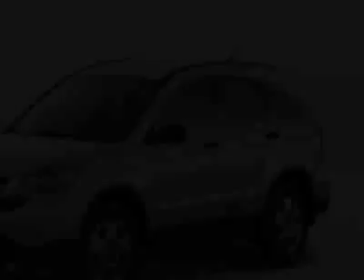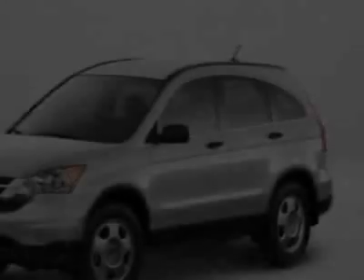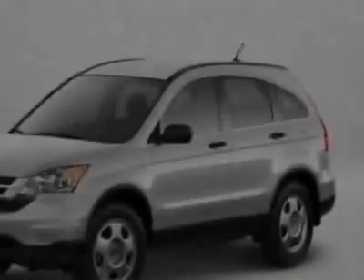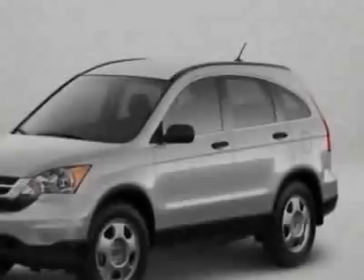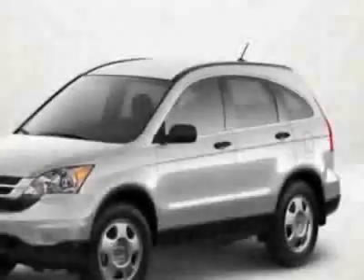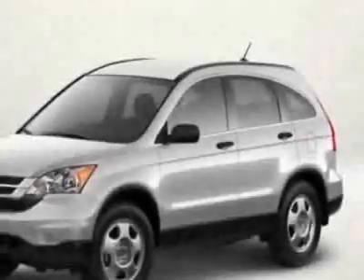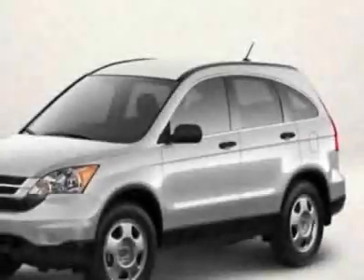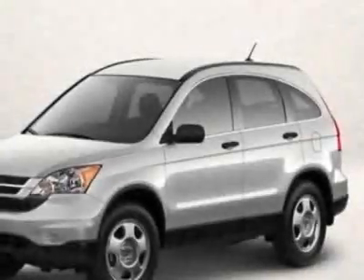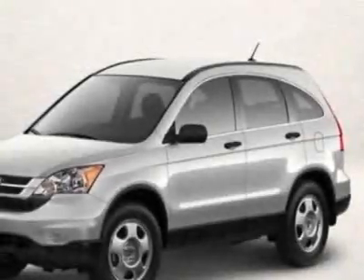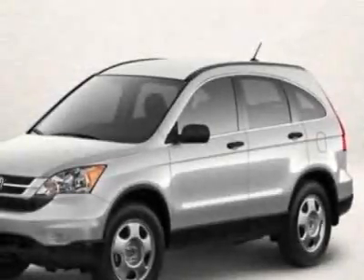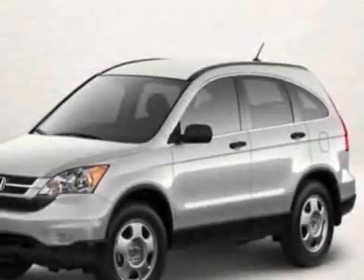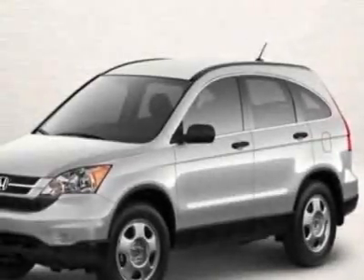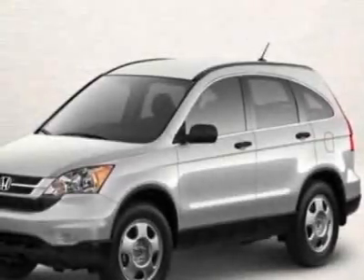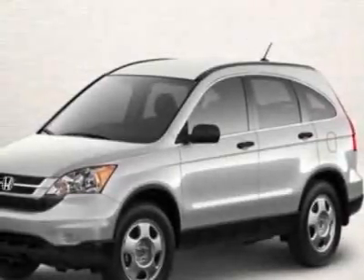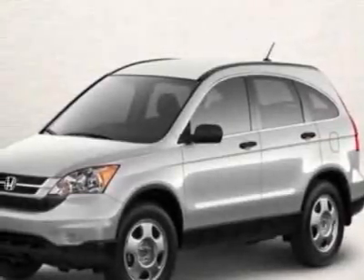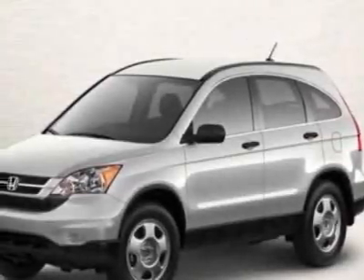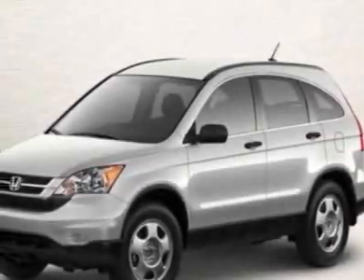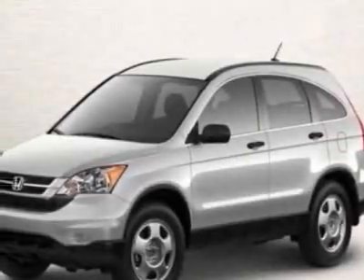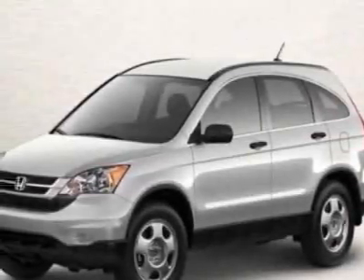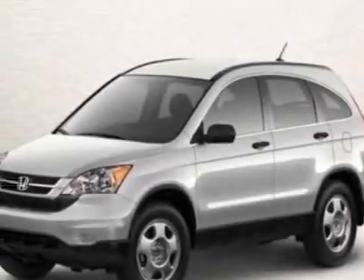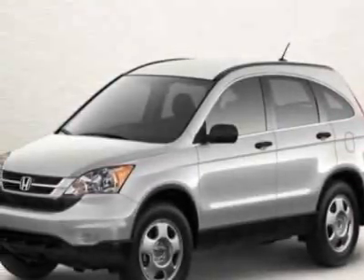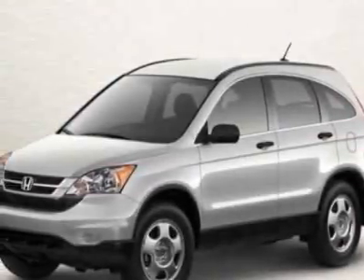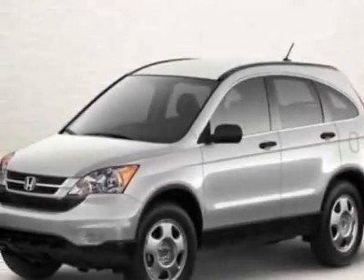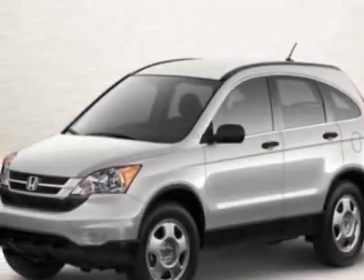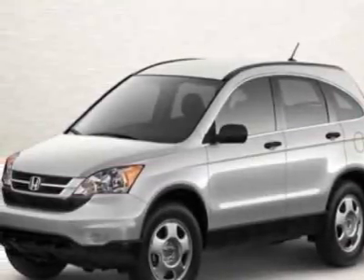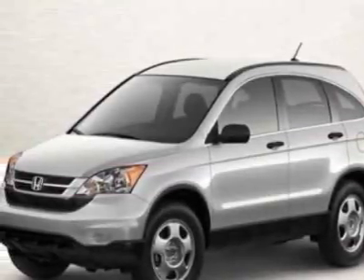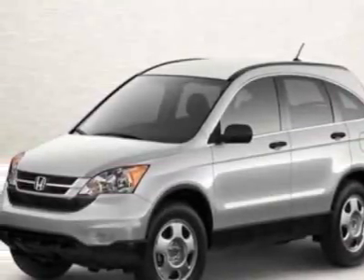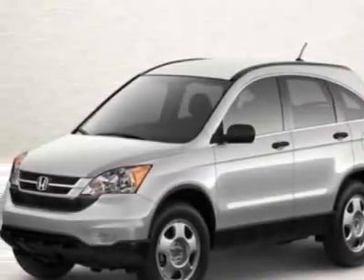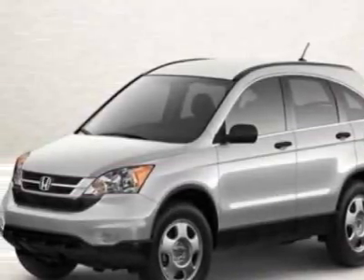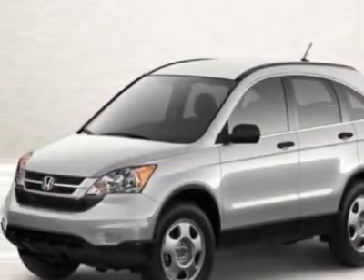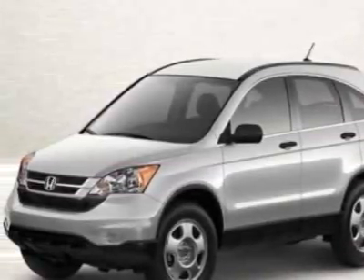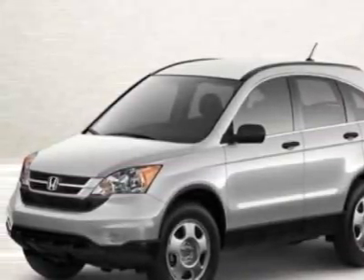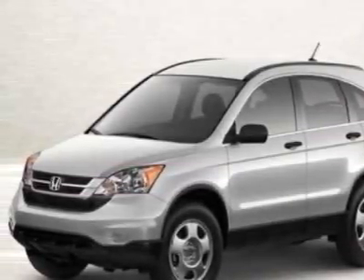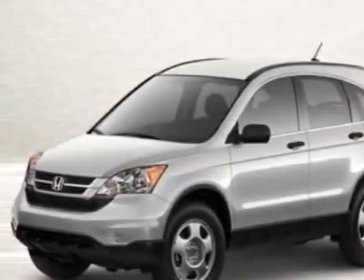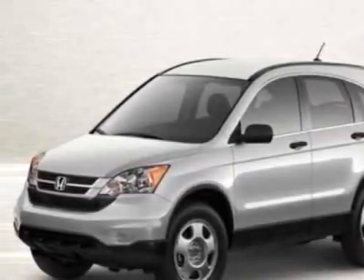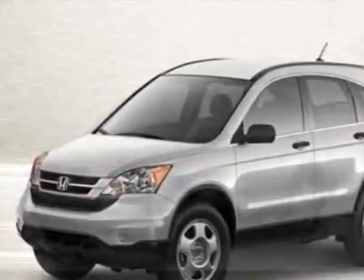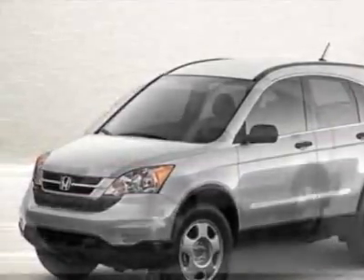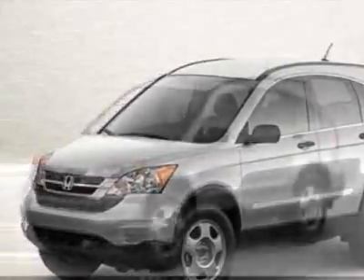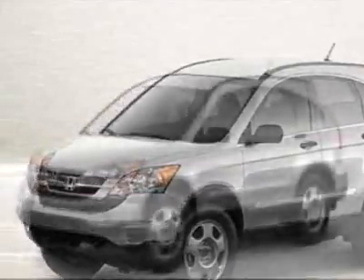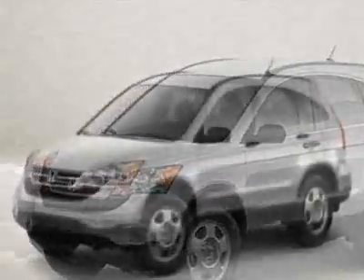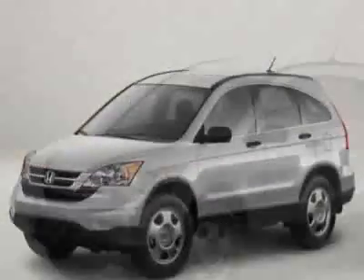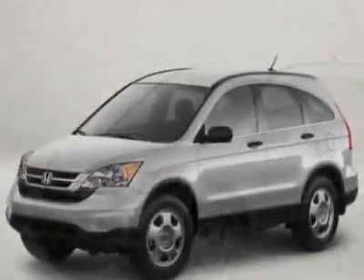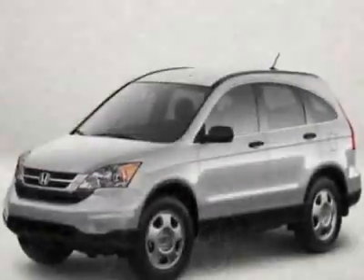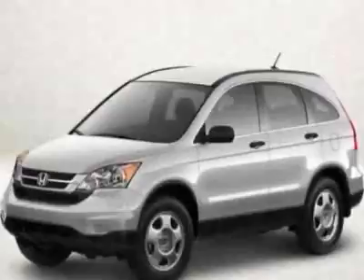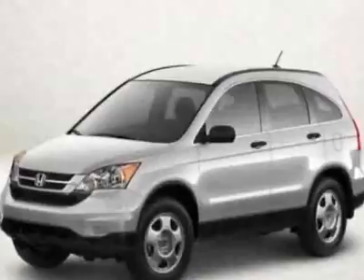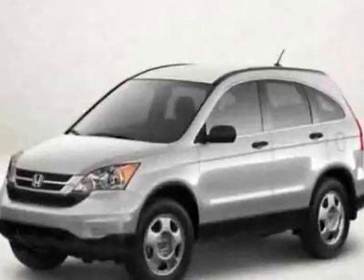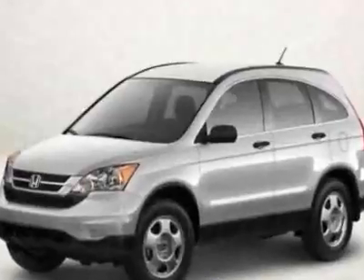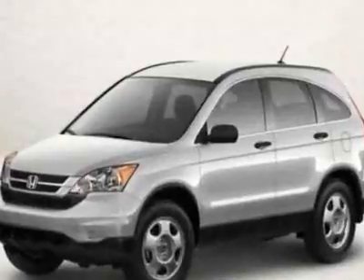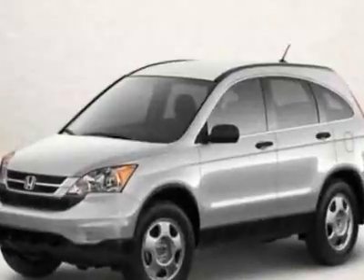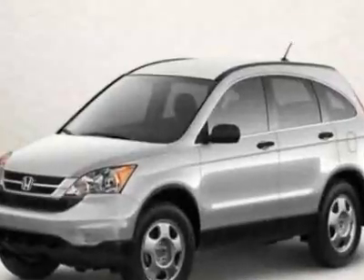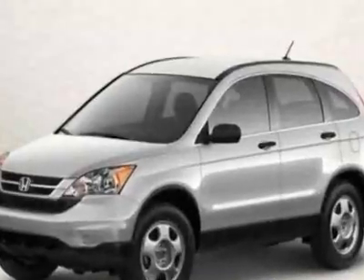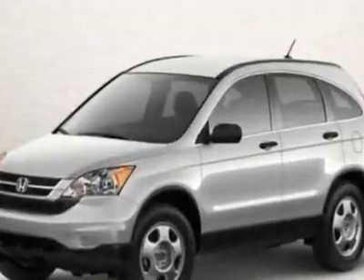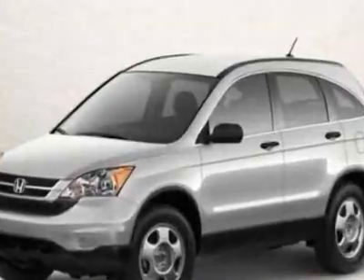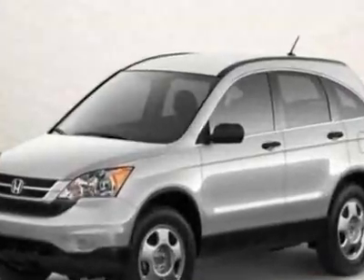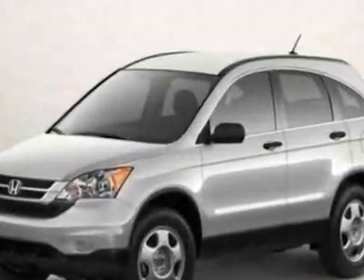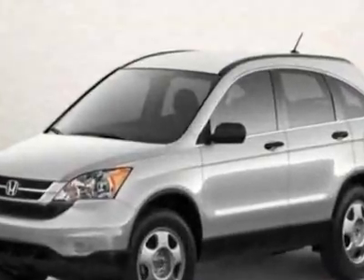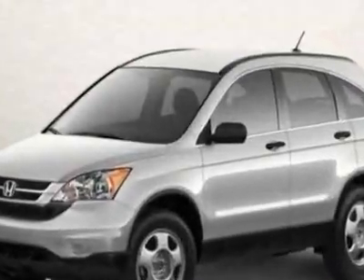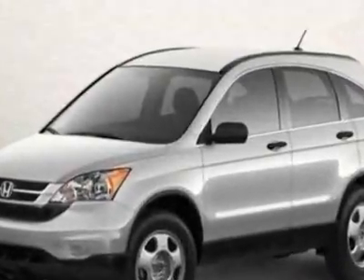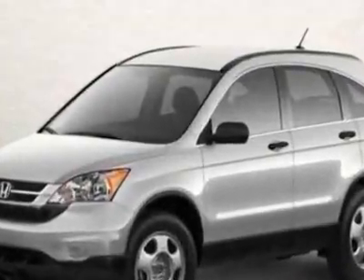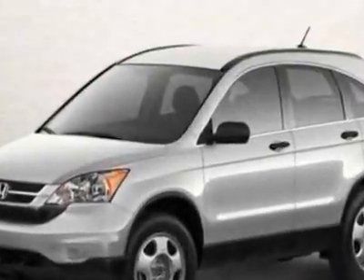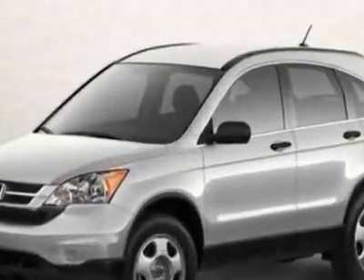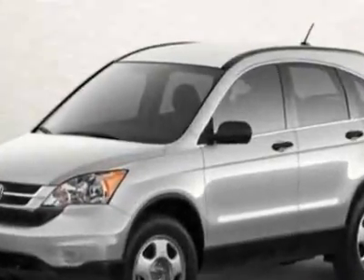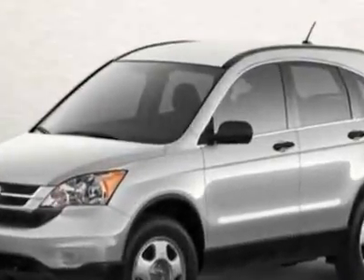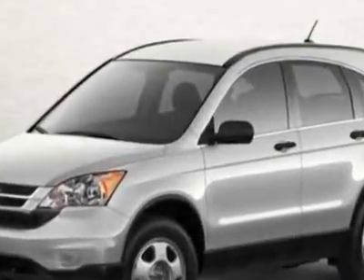Look at this new 2011 Honda CR-V. For your protection, this vehicle has a full factory warranty.